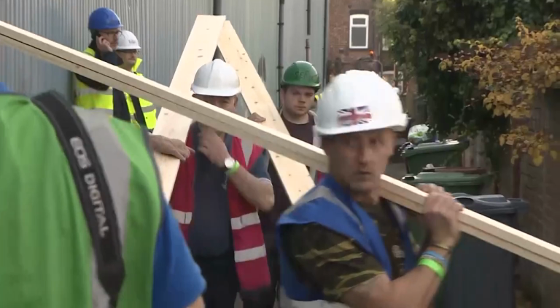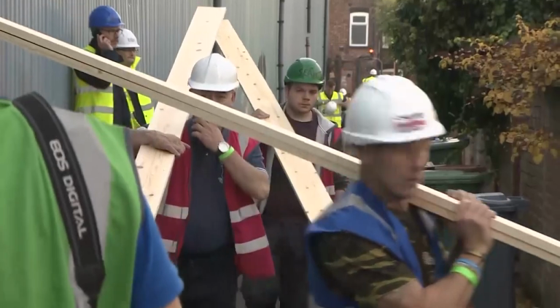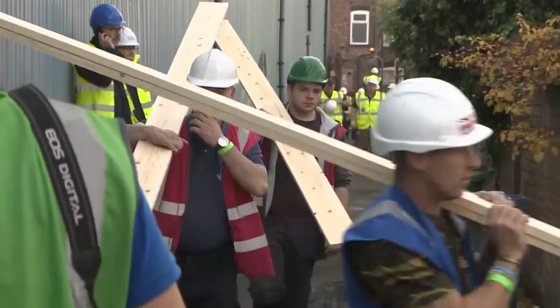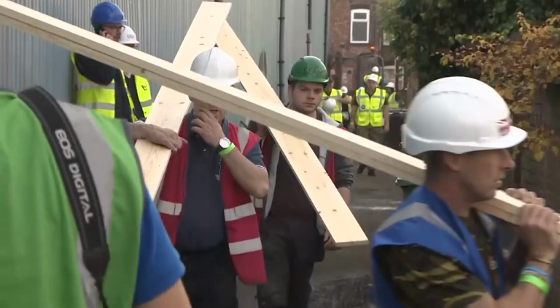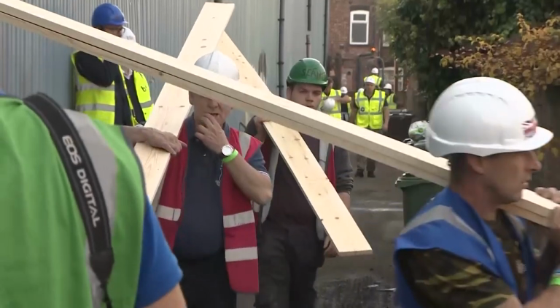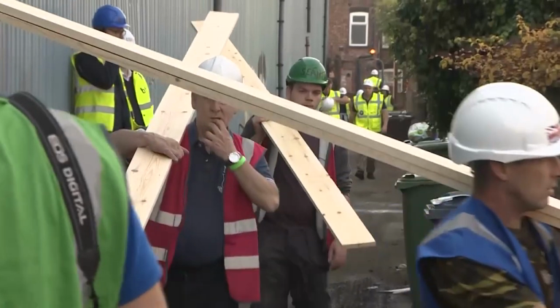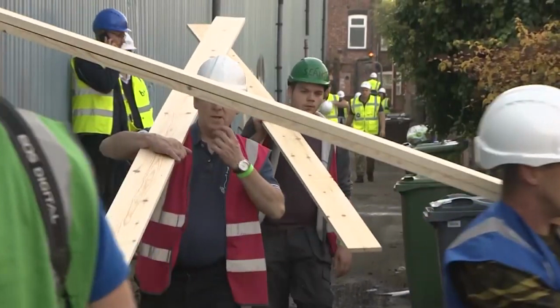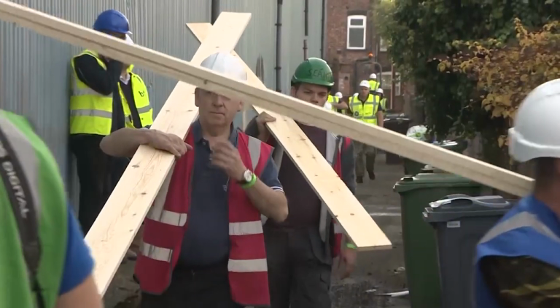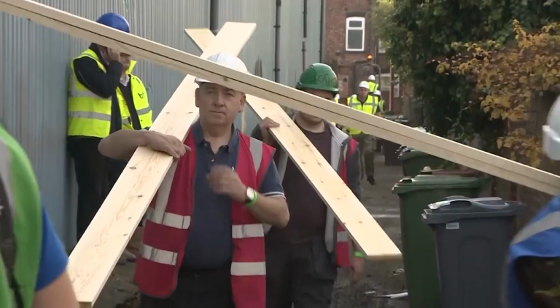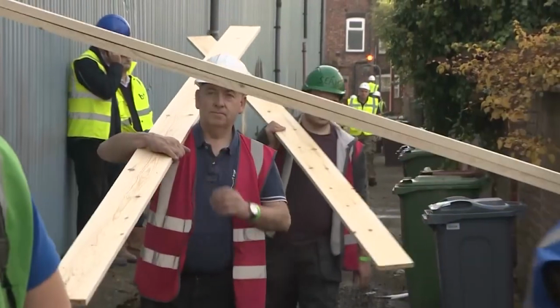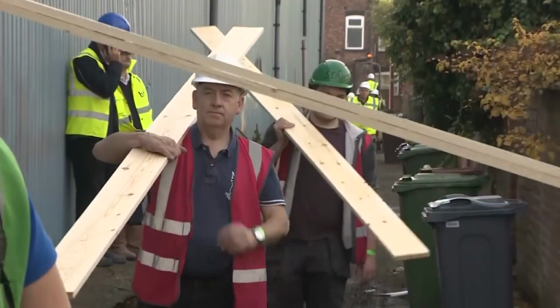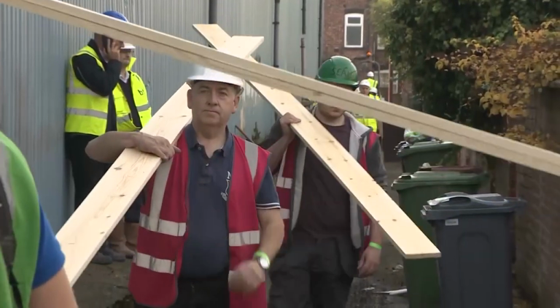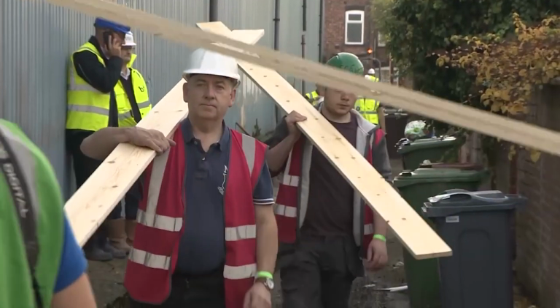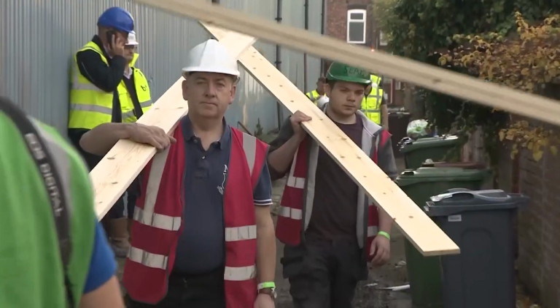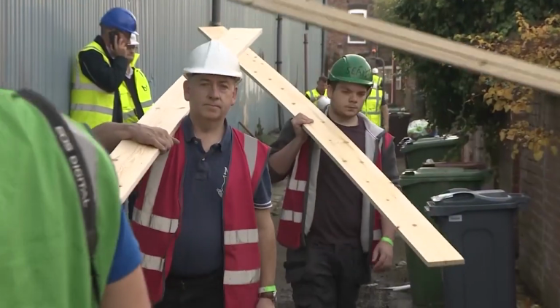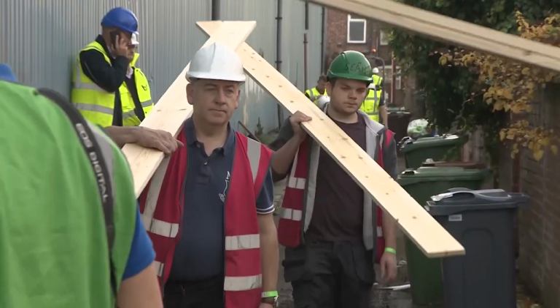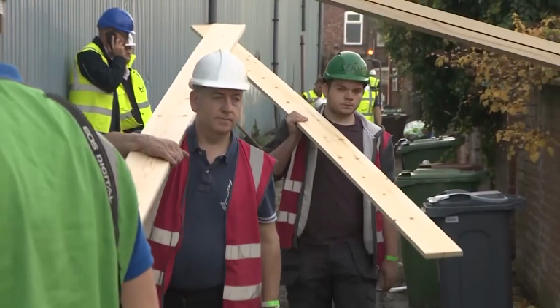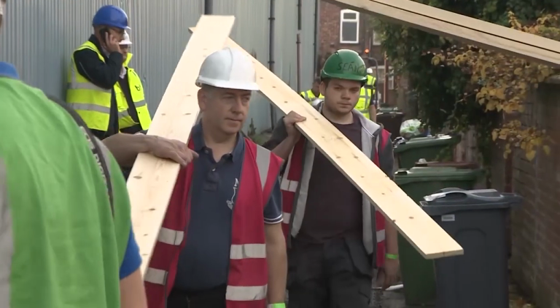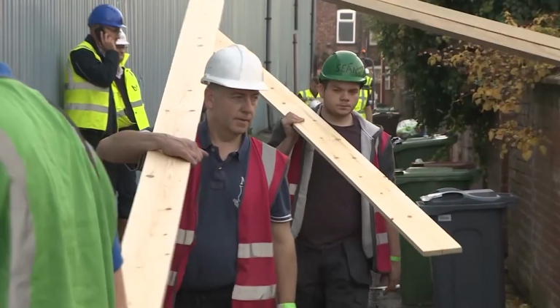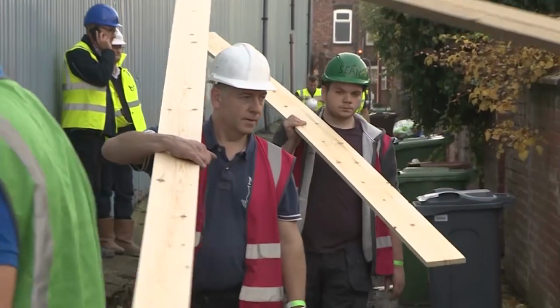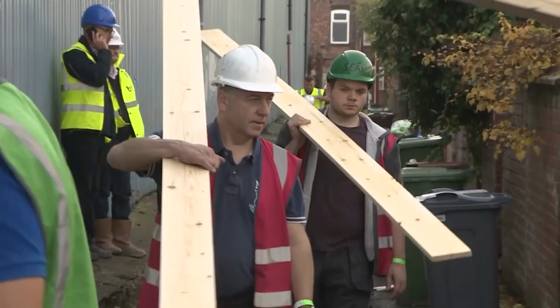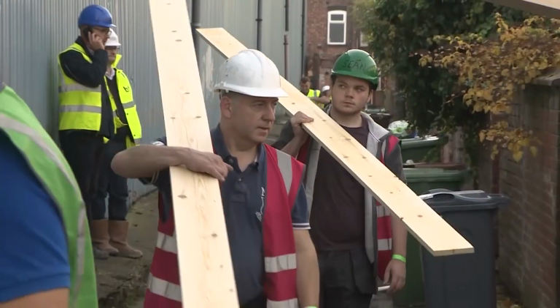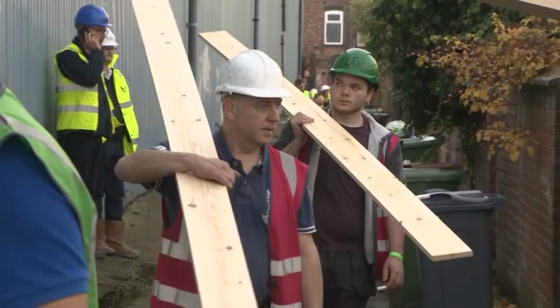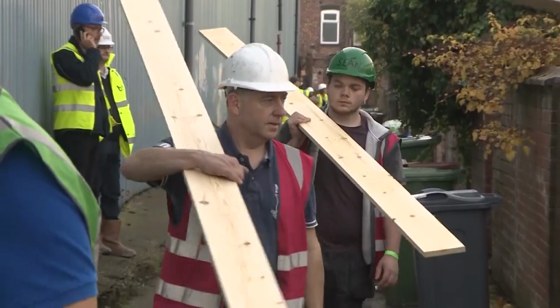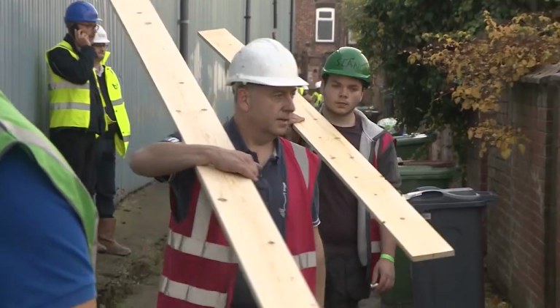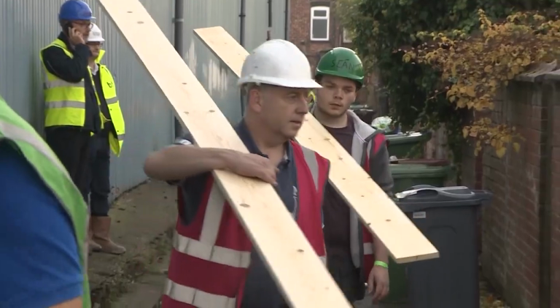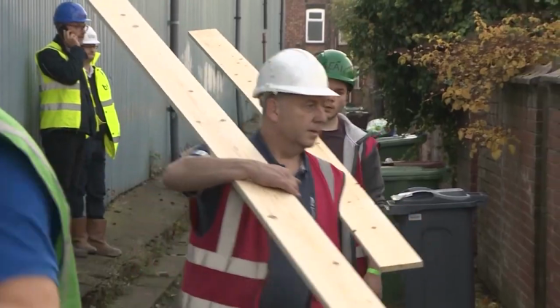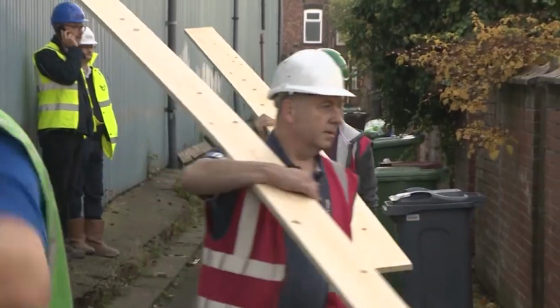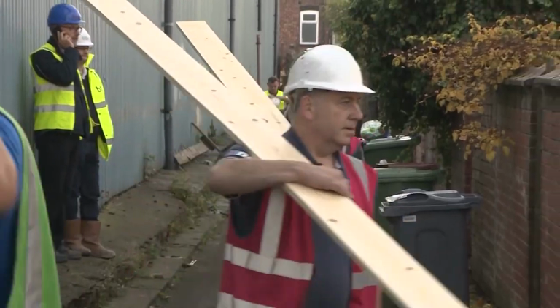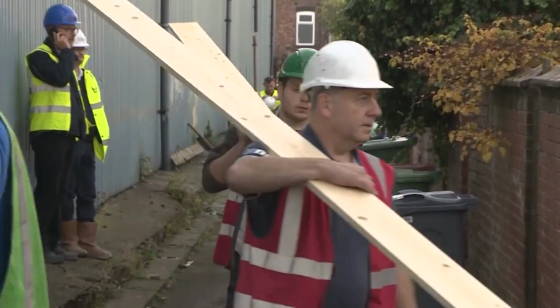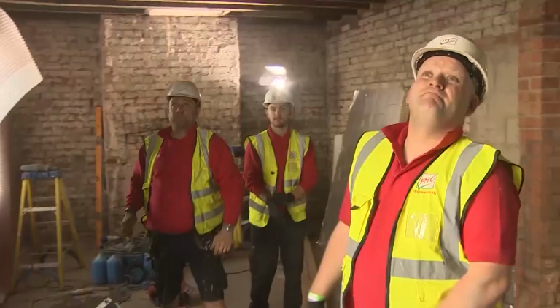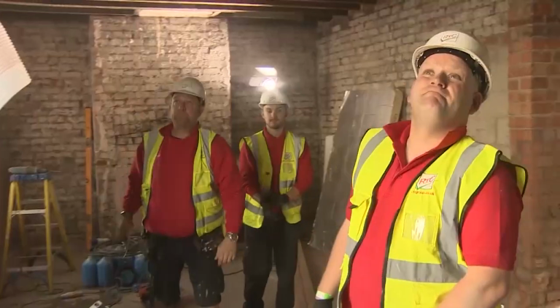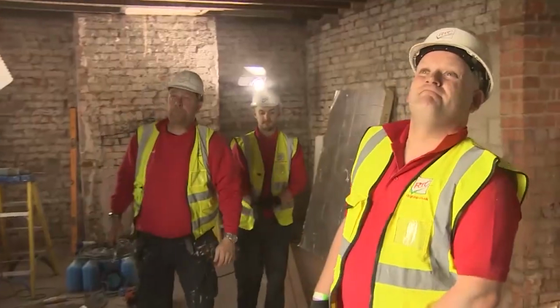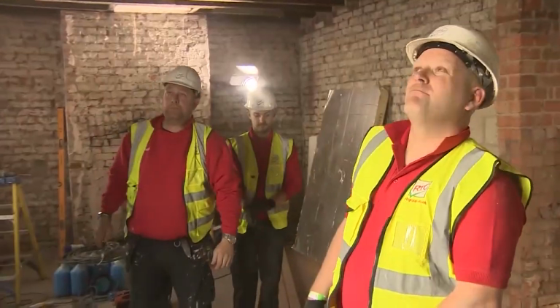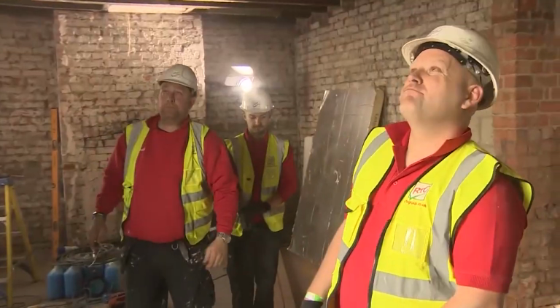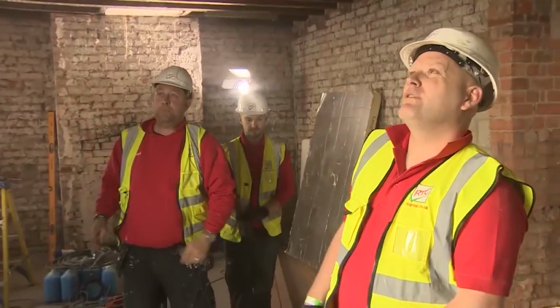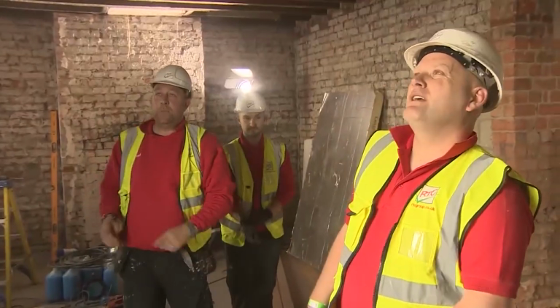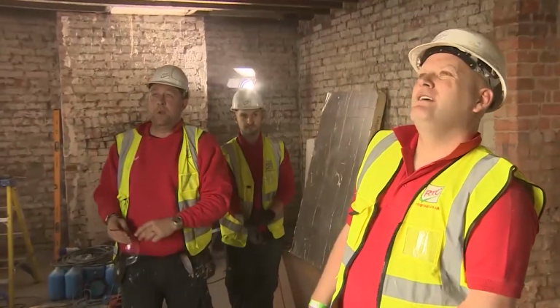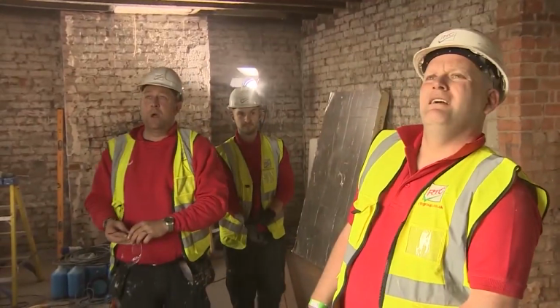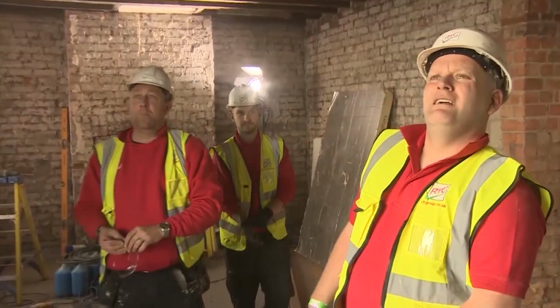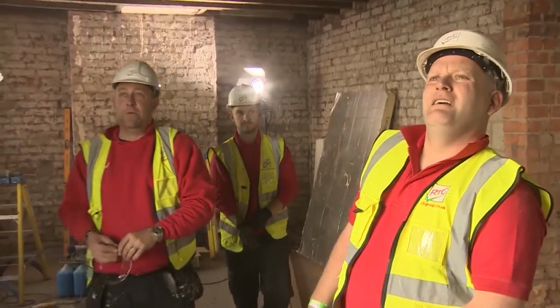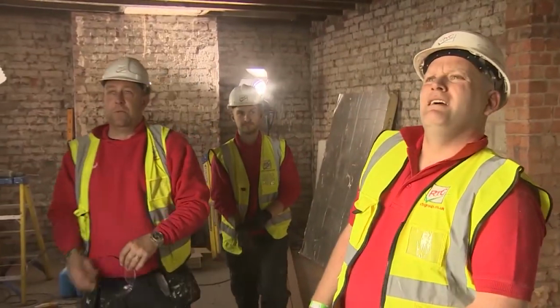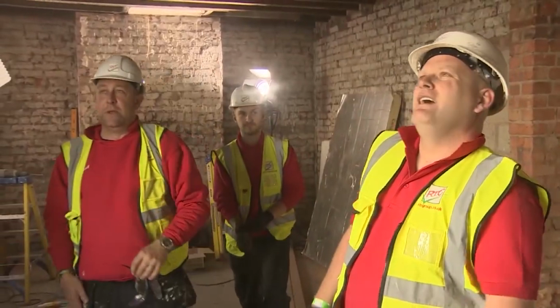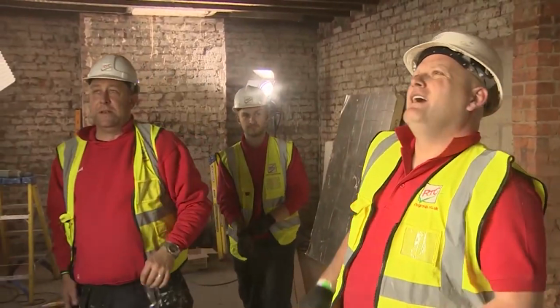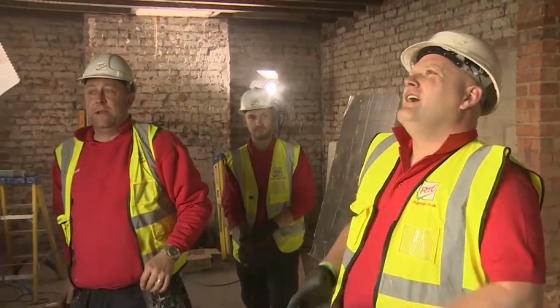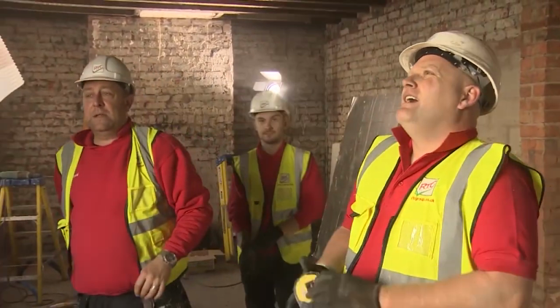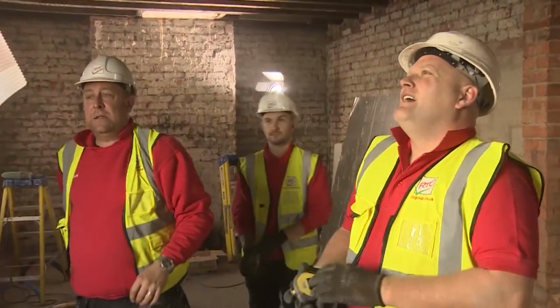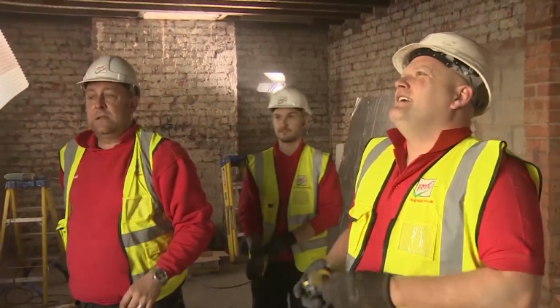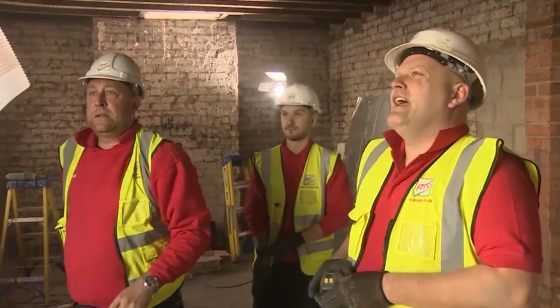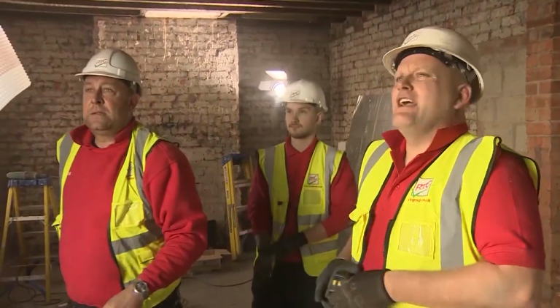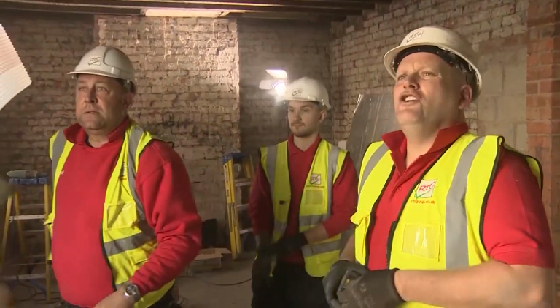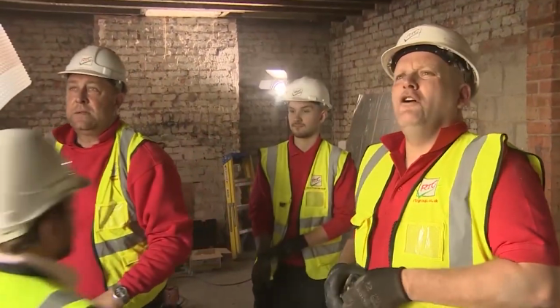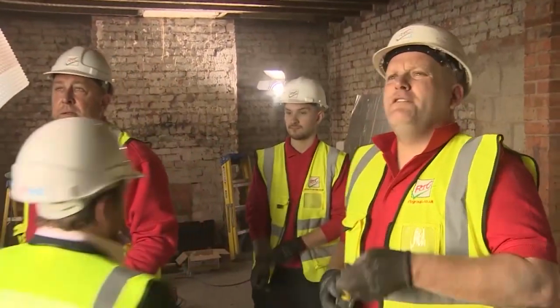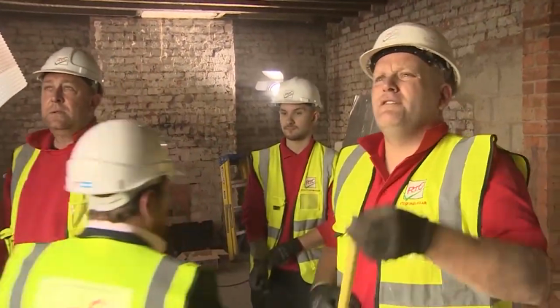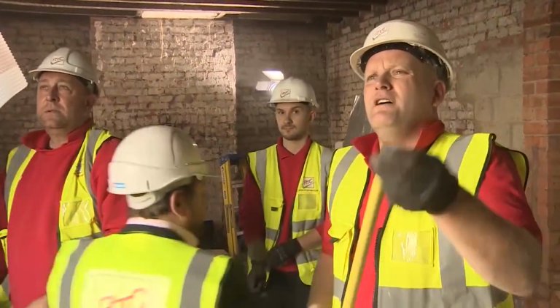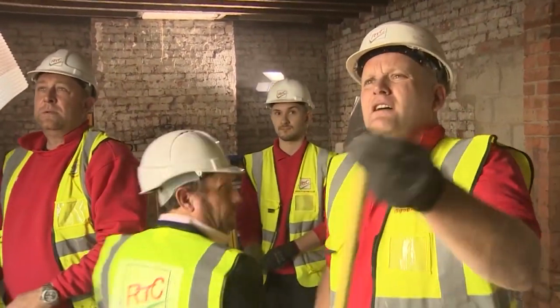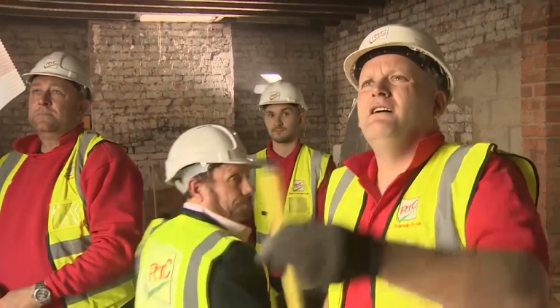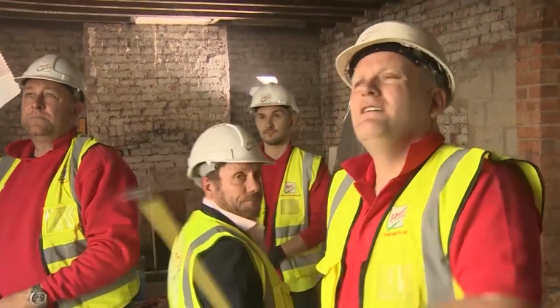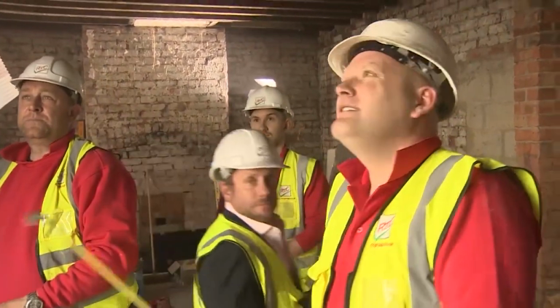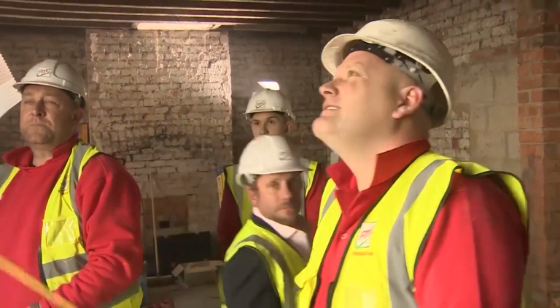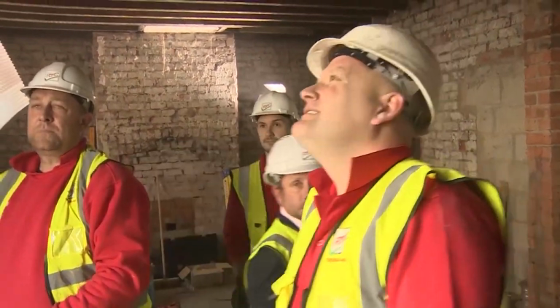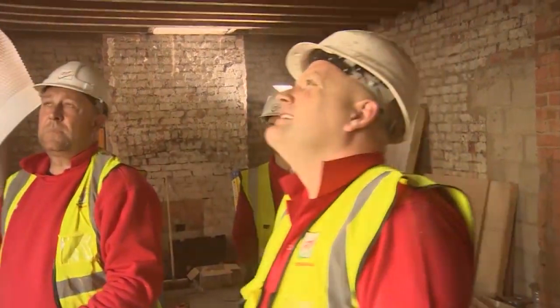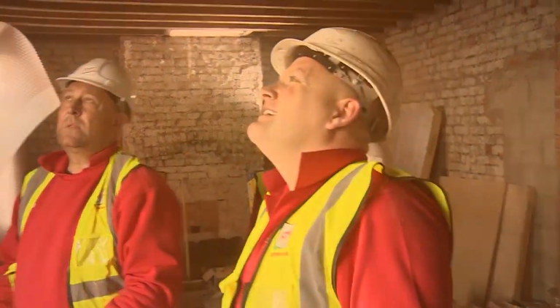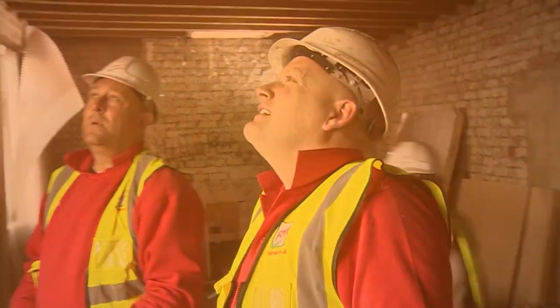Simon and his family move in next week once the house has been completely overhauled. Grace Pascoe, Forces News, Manchester.